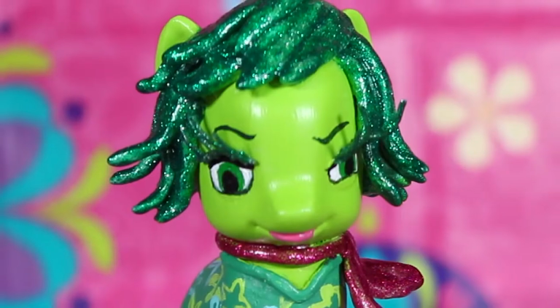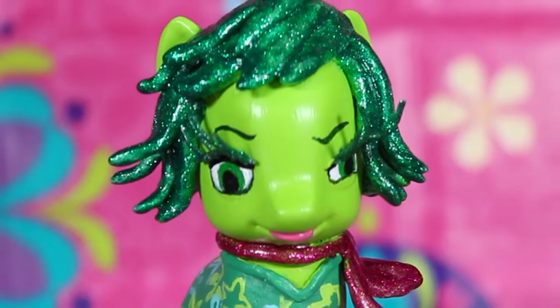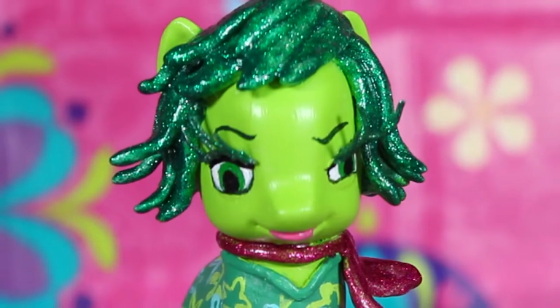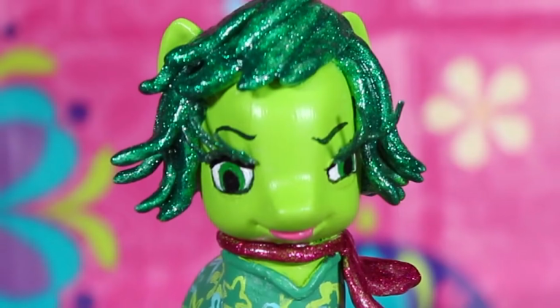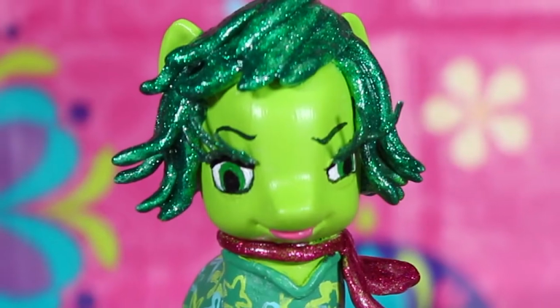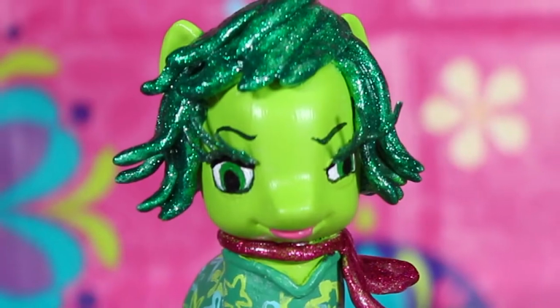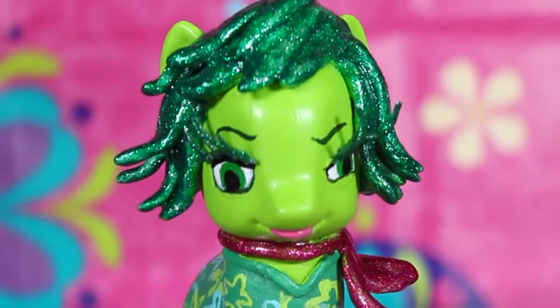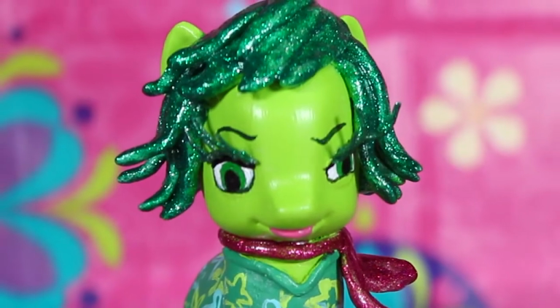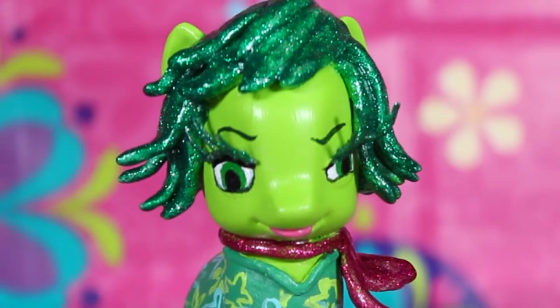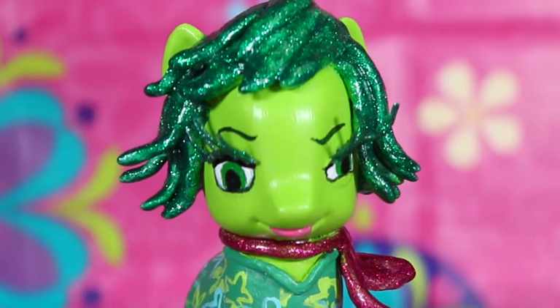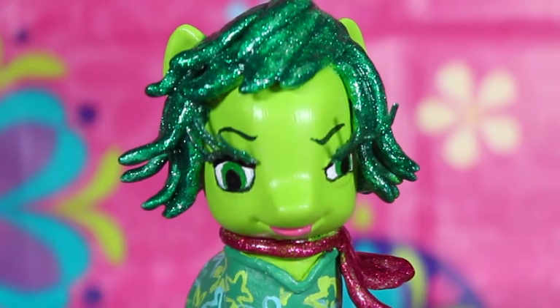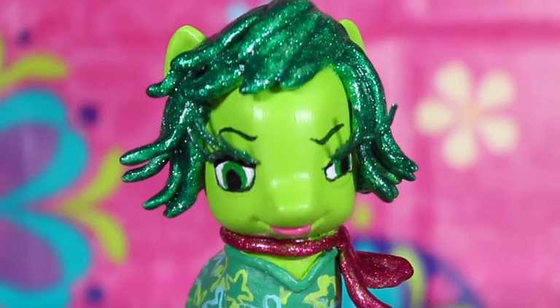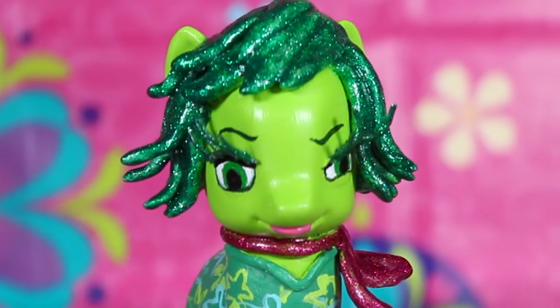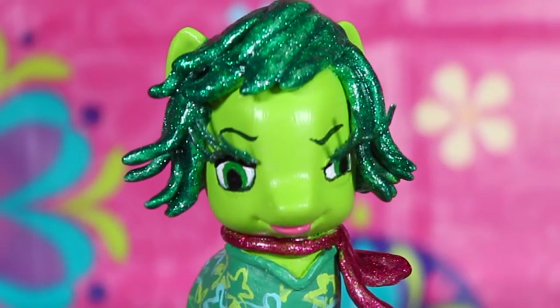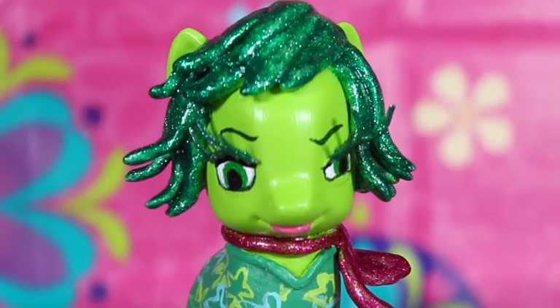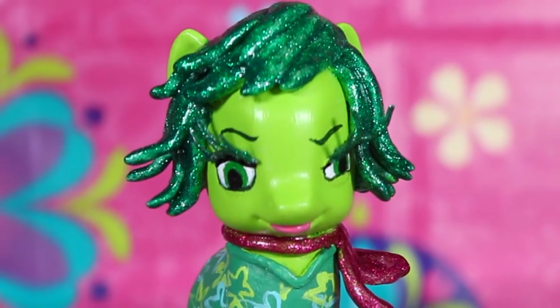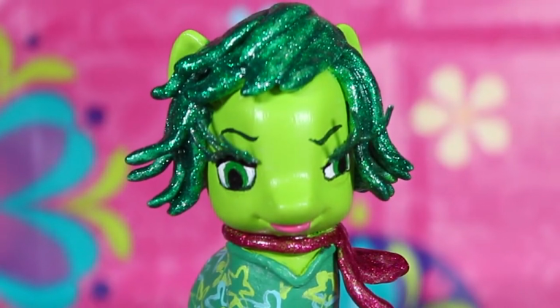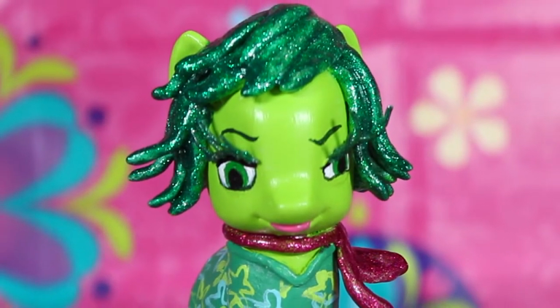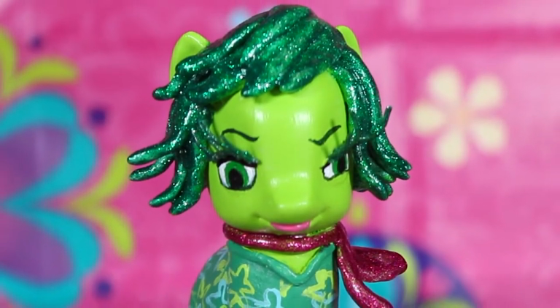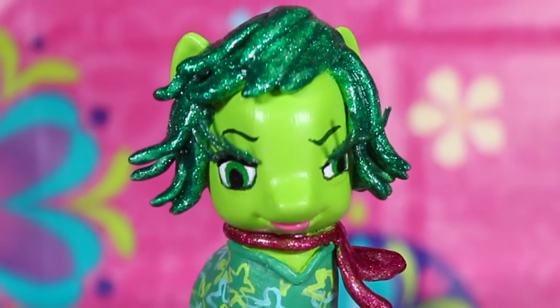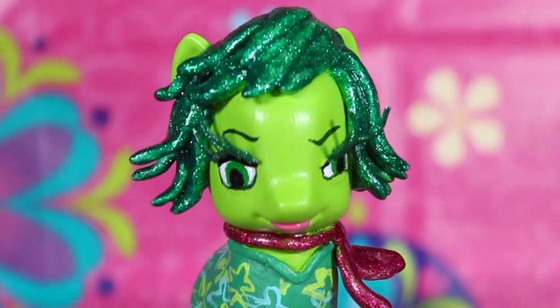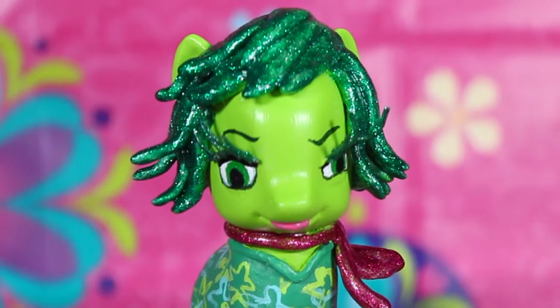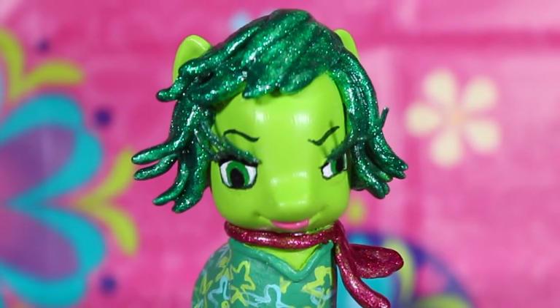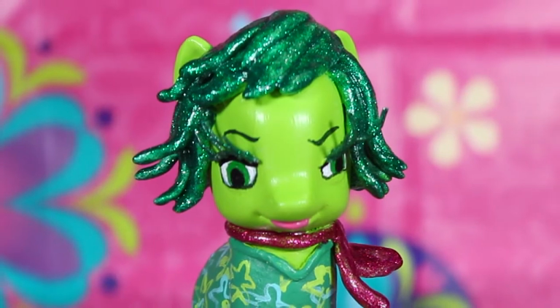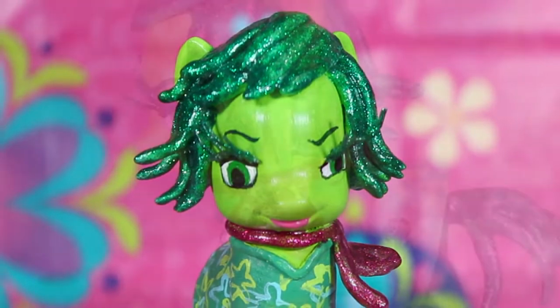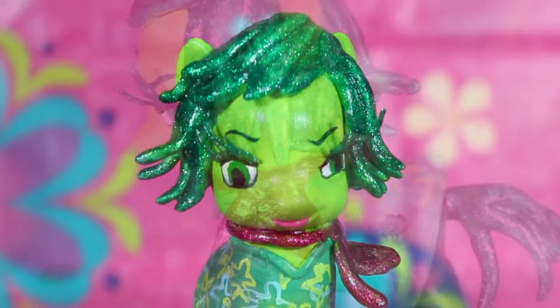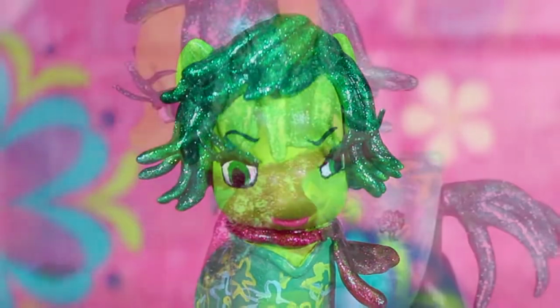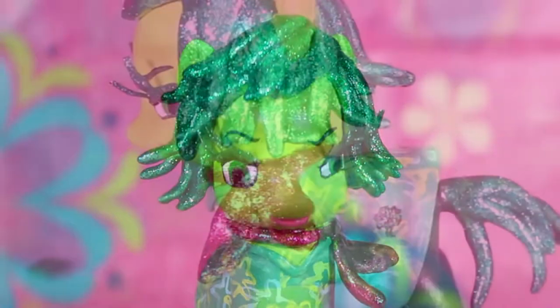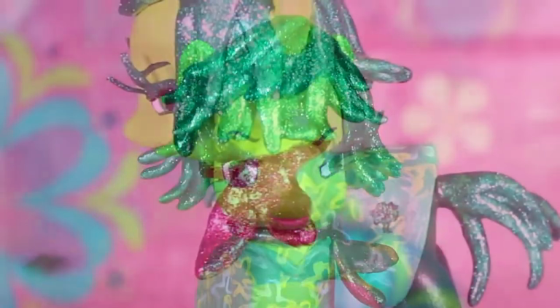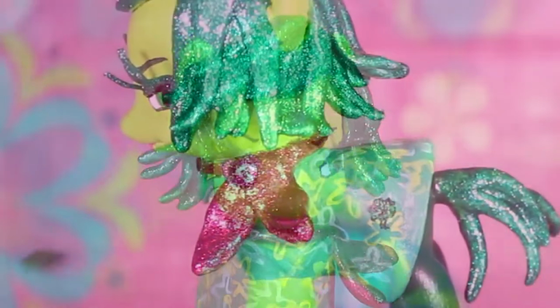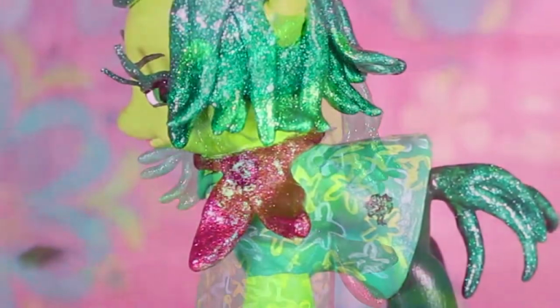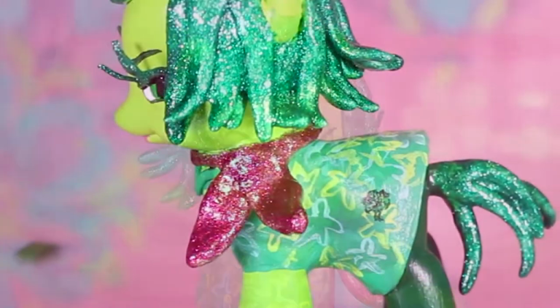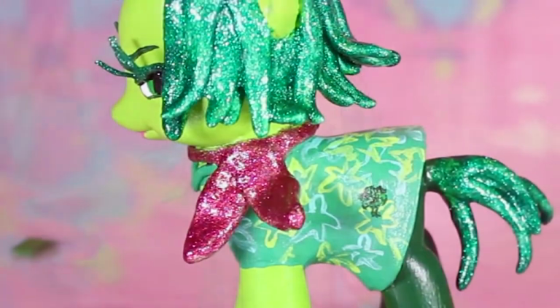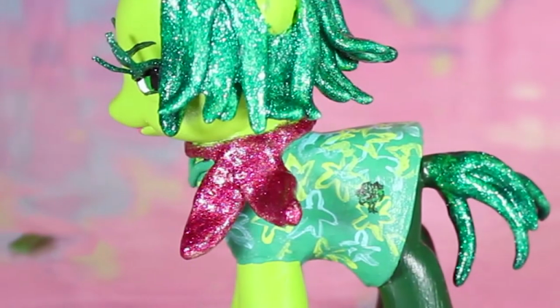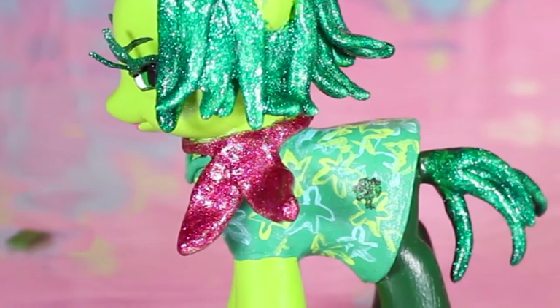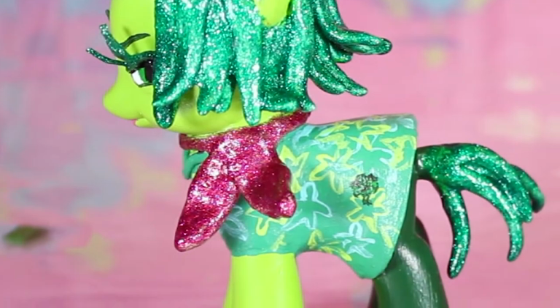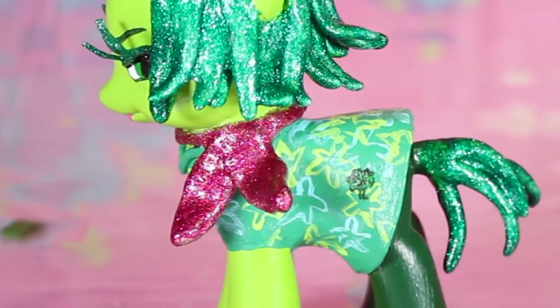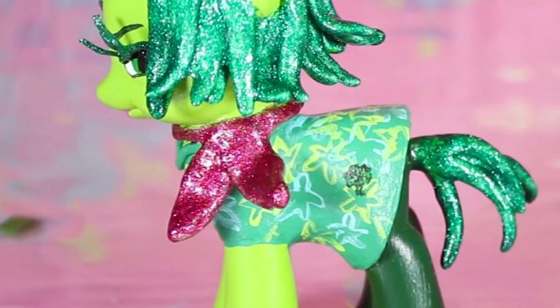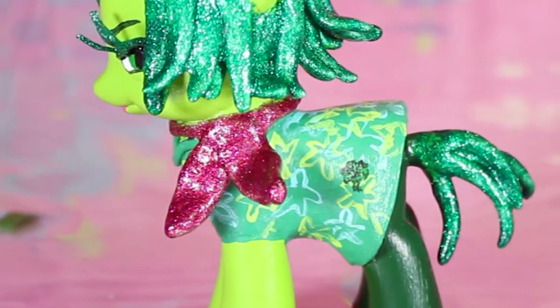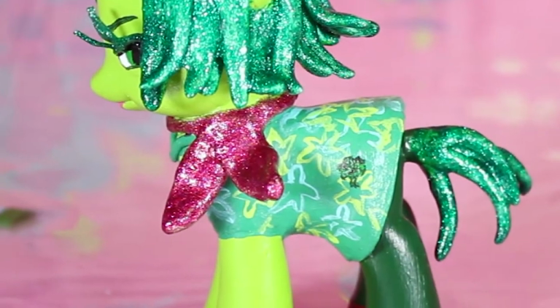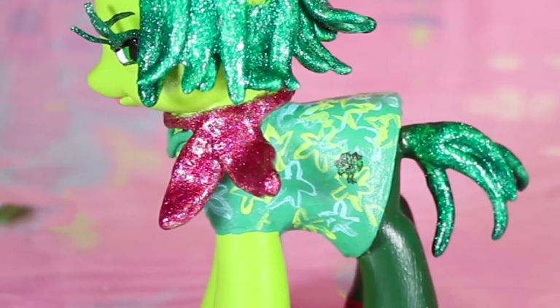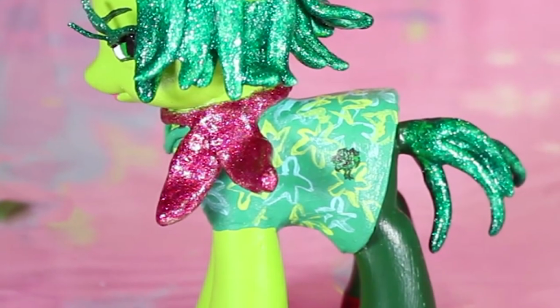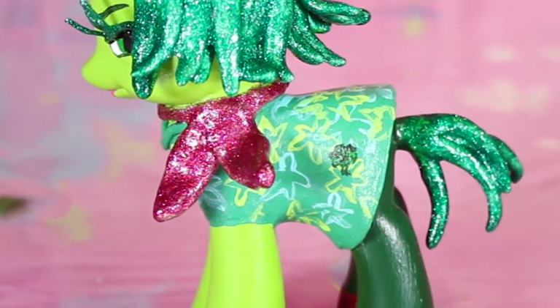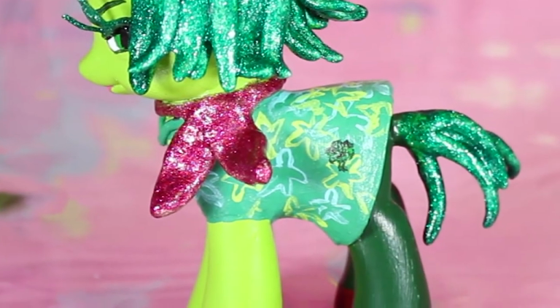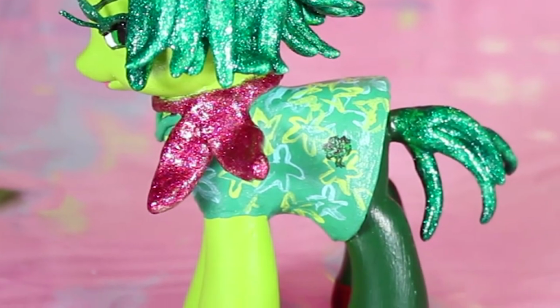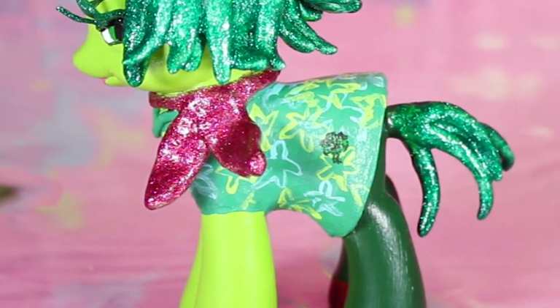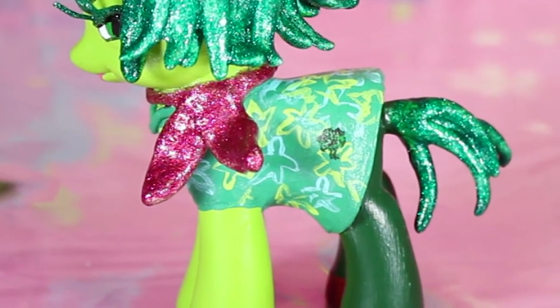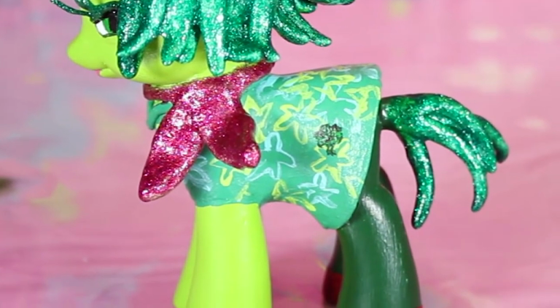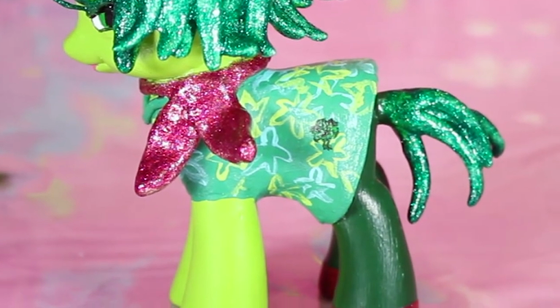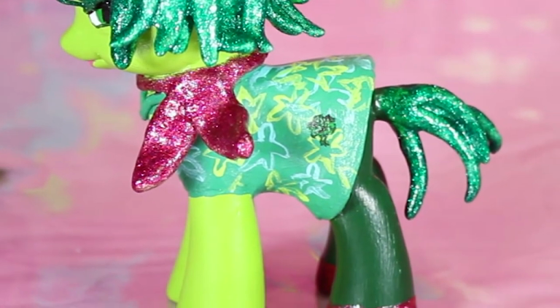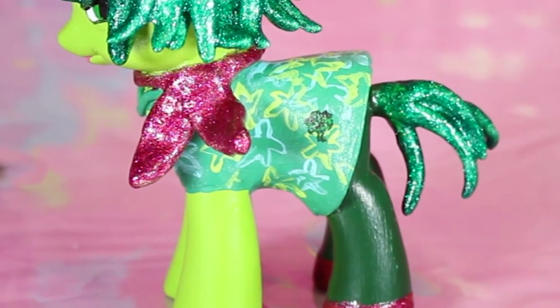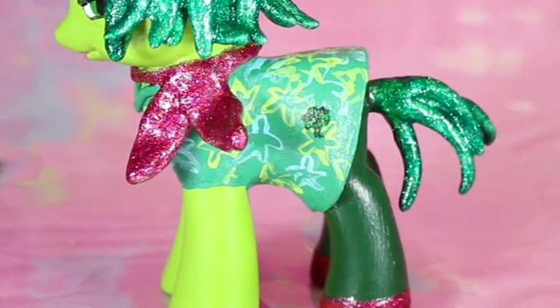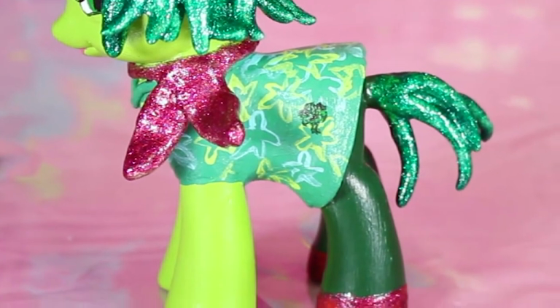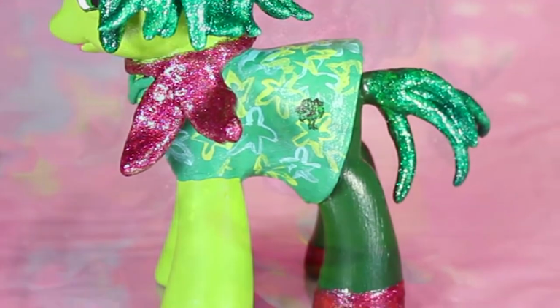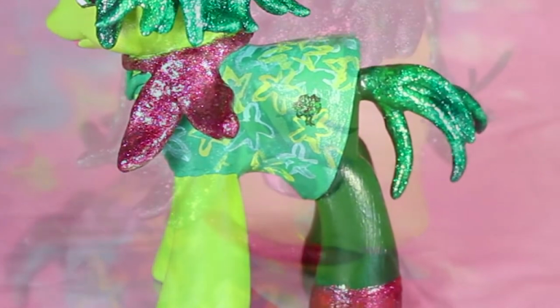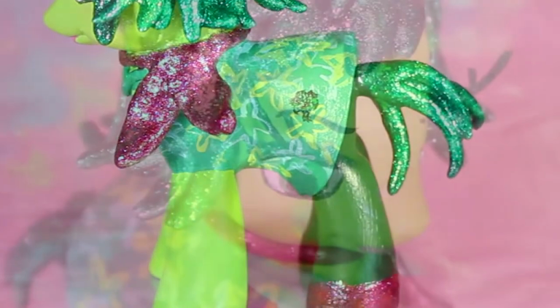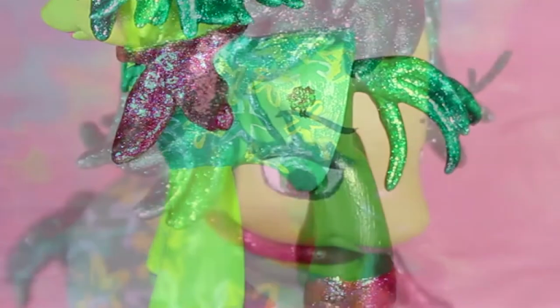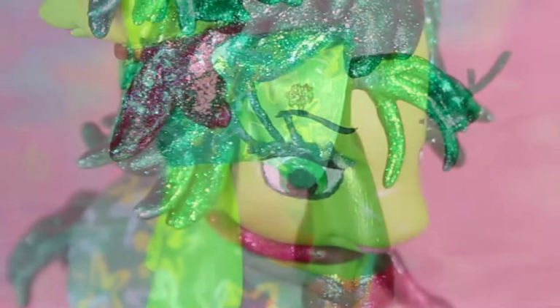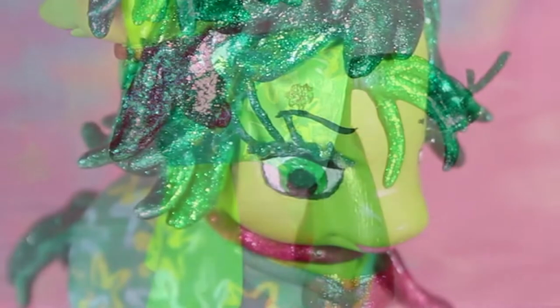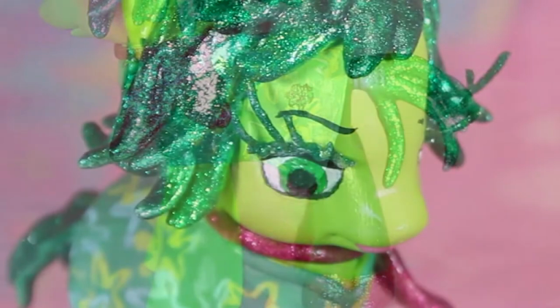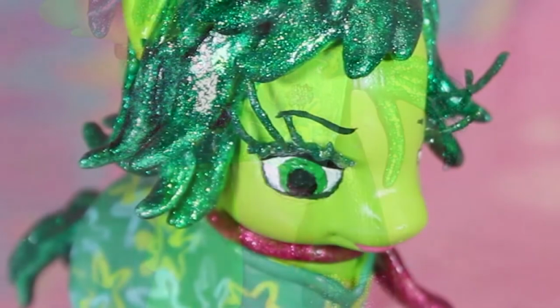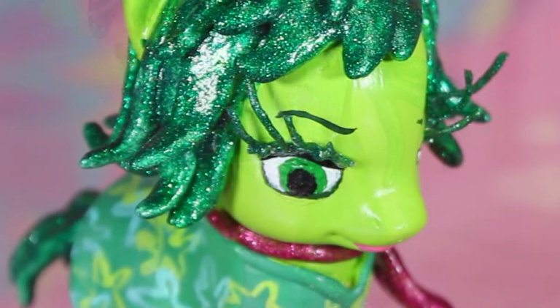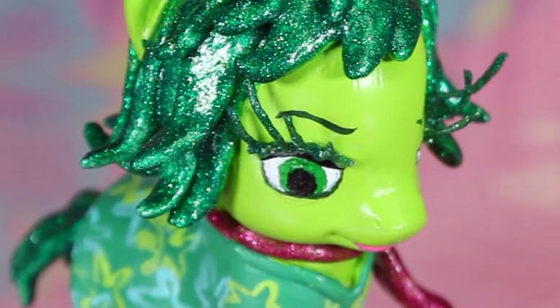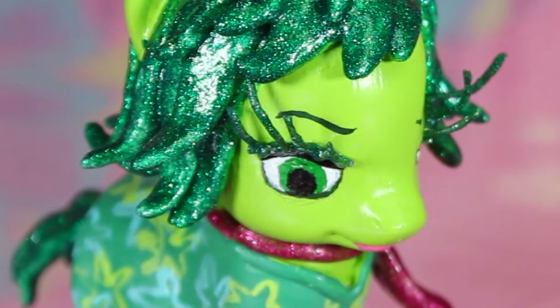Hi everyone! Today we're going to make a customized My Little Pony that looks like Disgust from Inside Out.